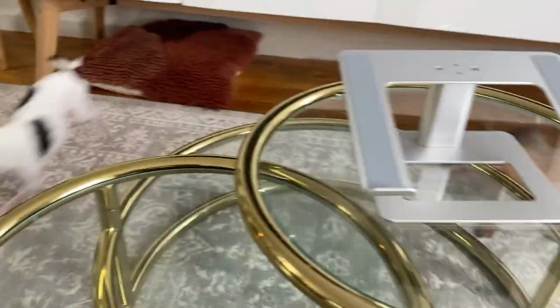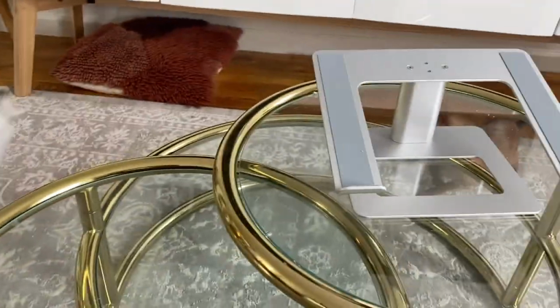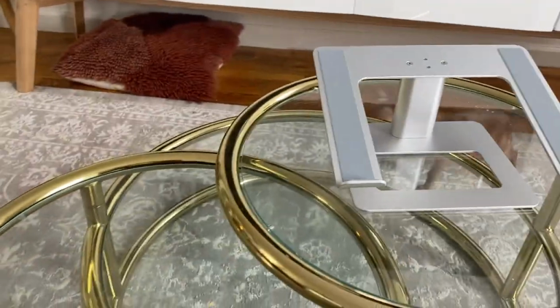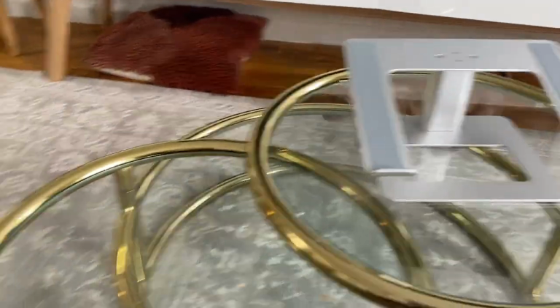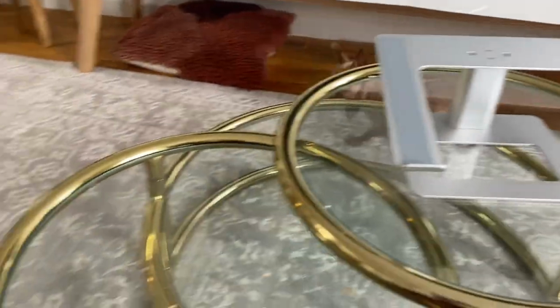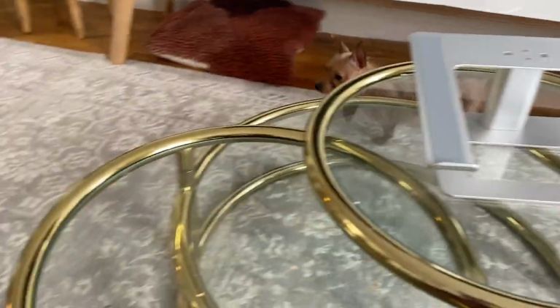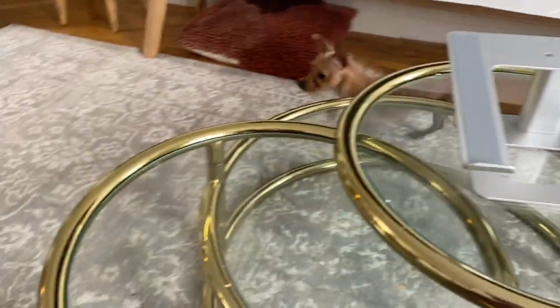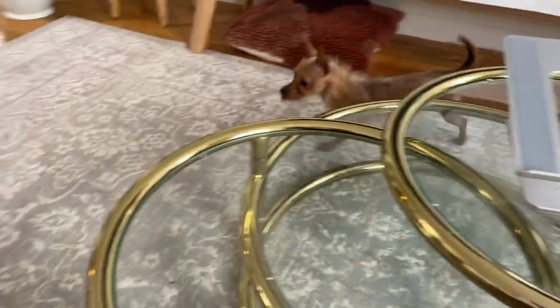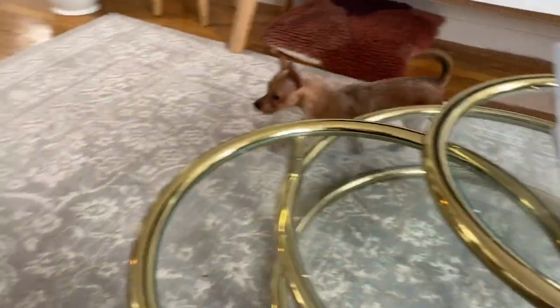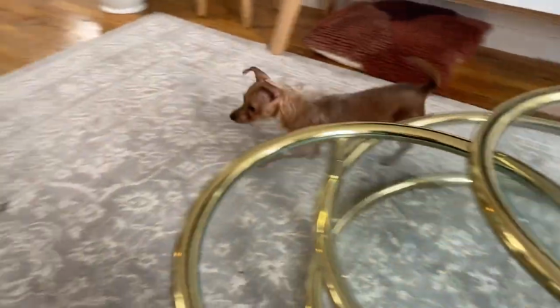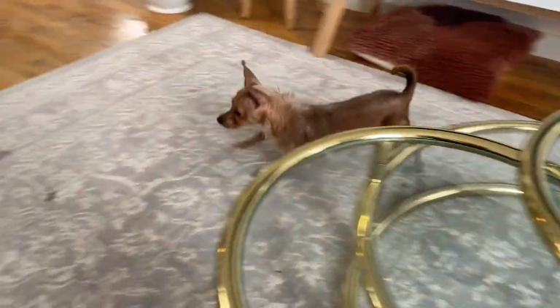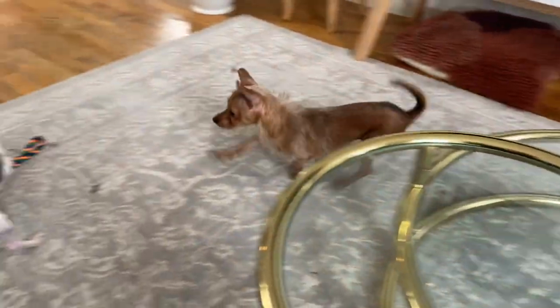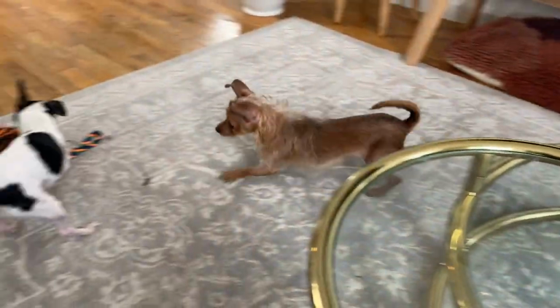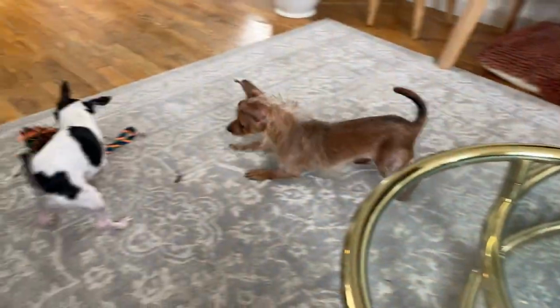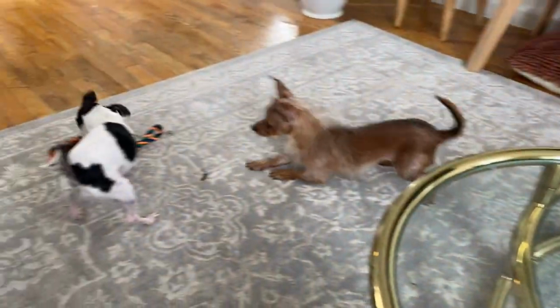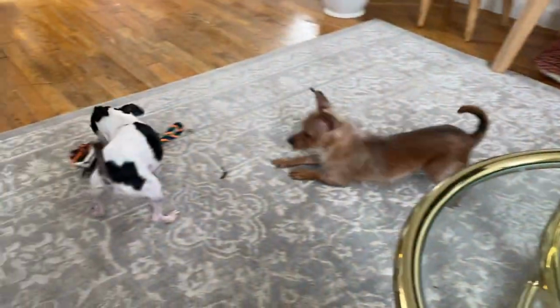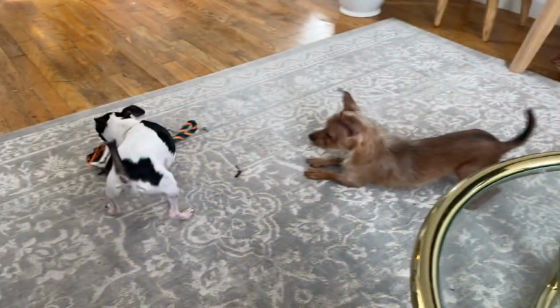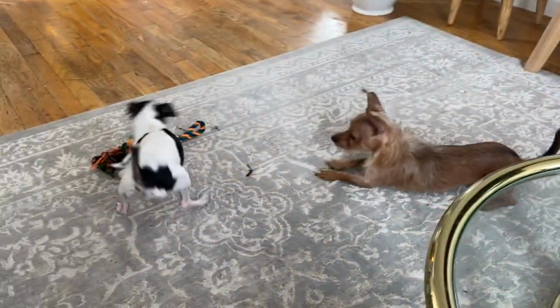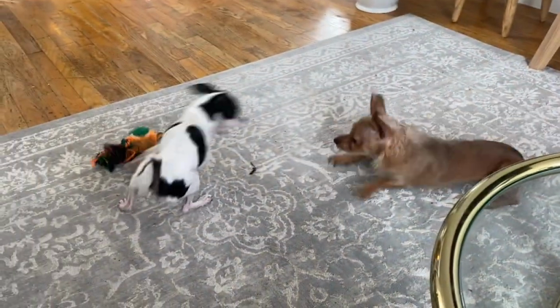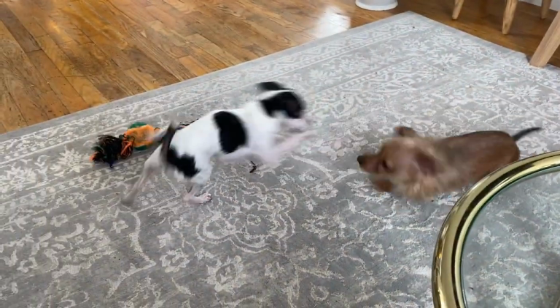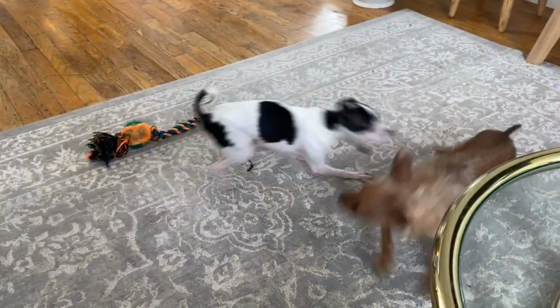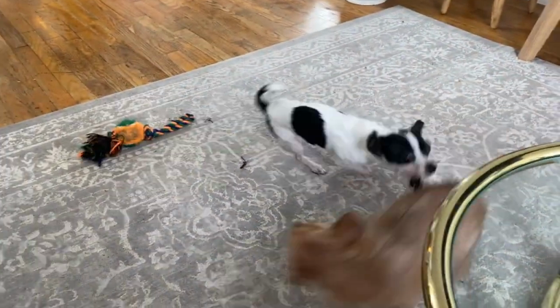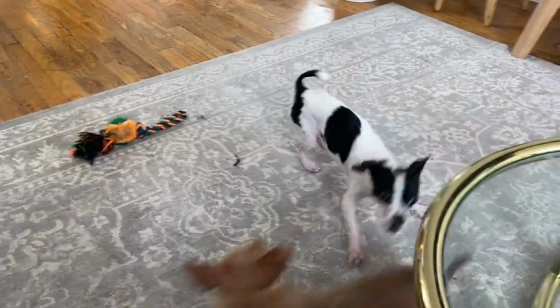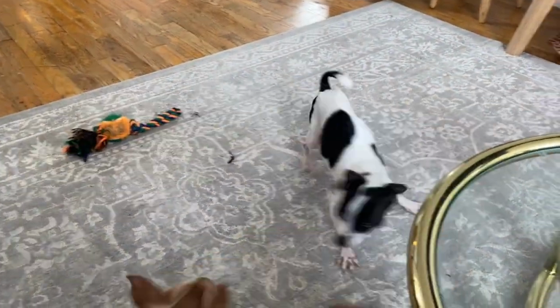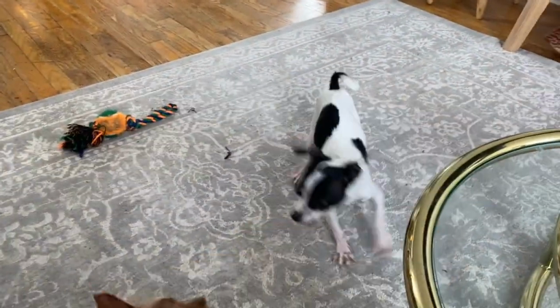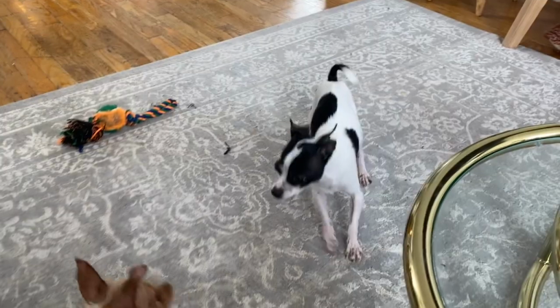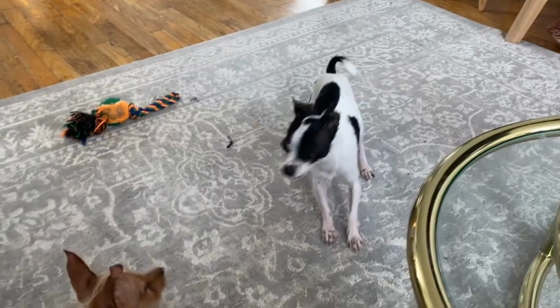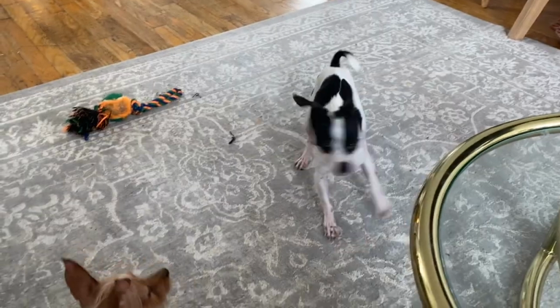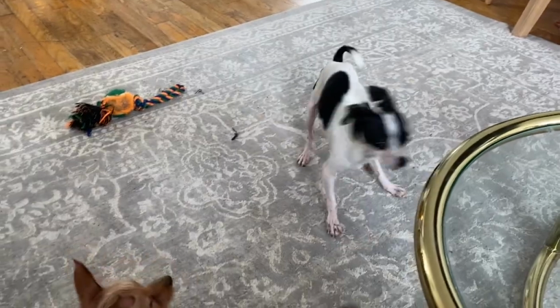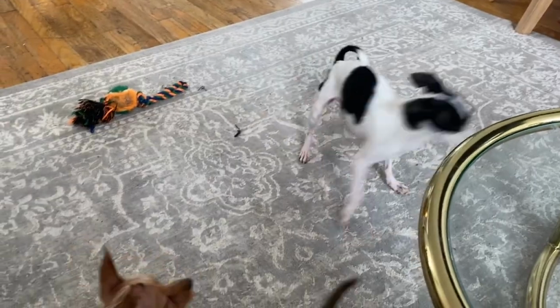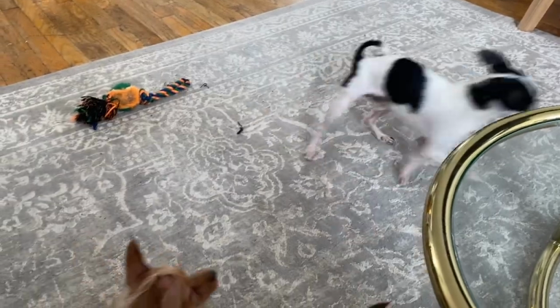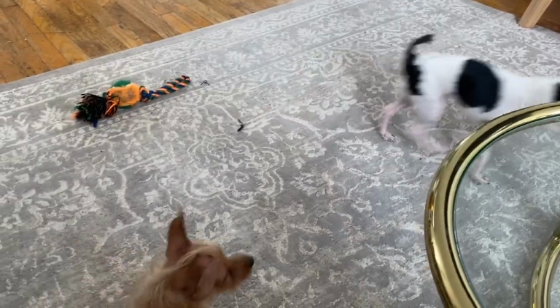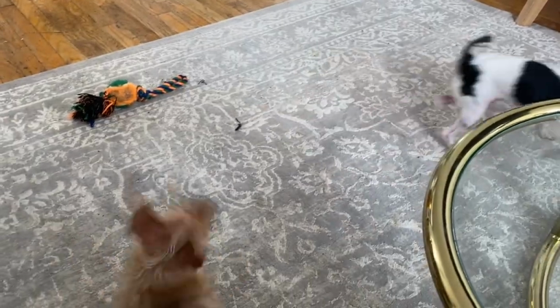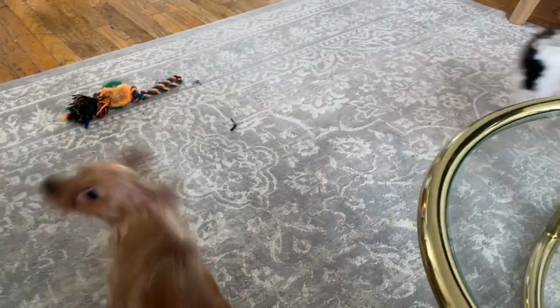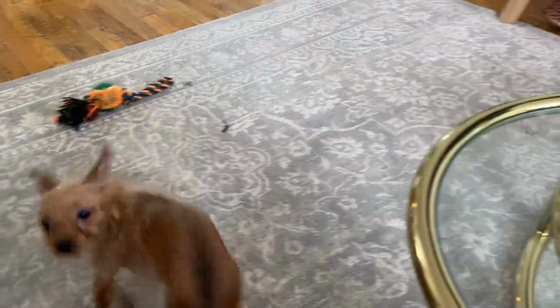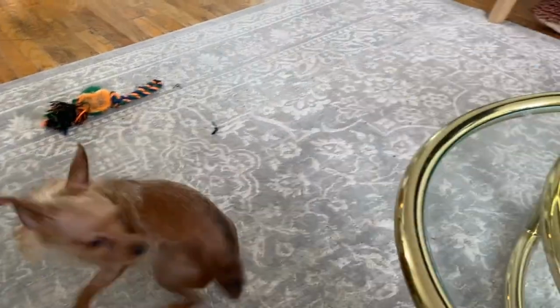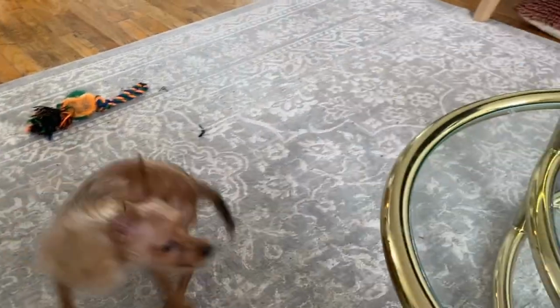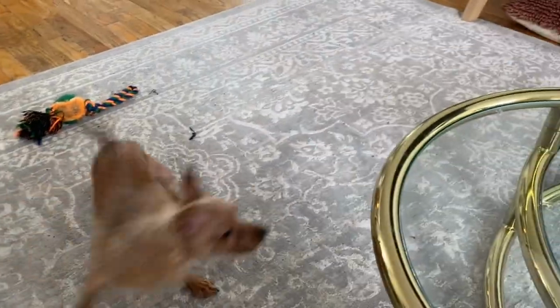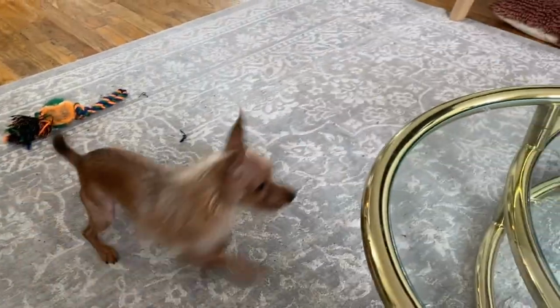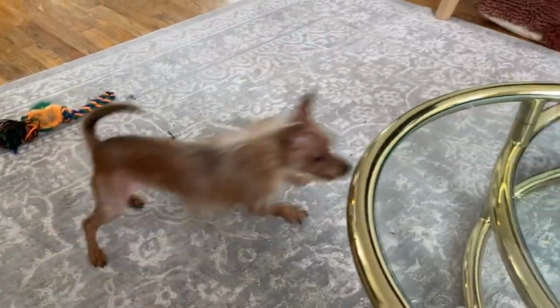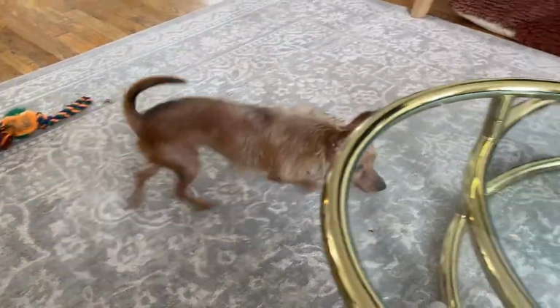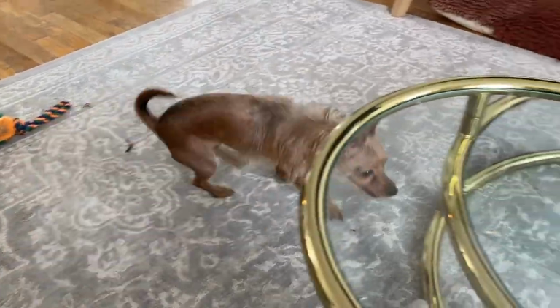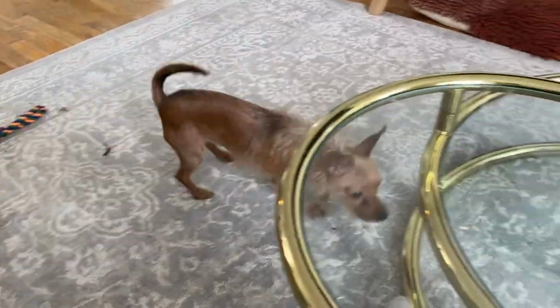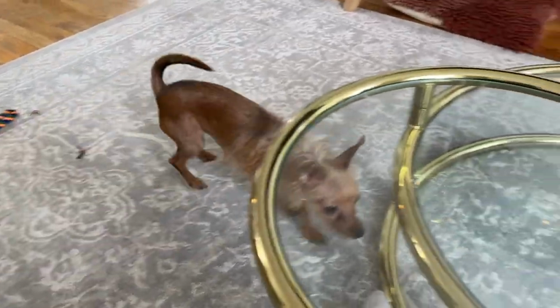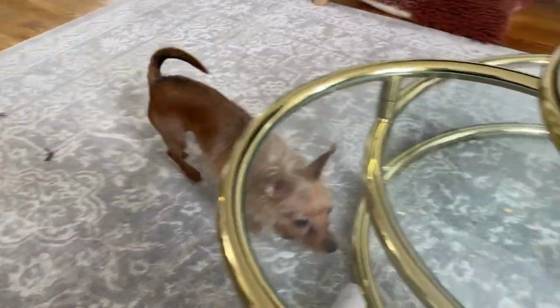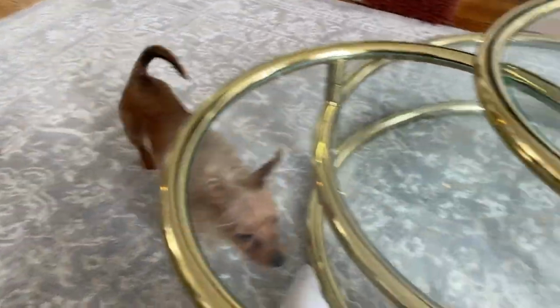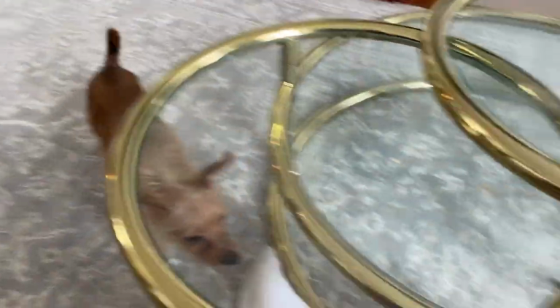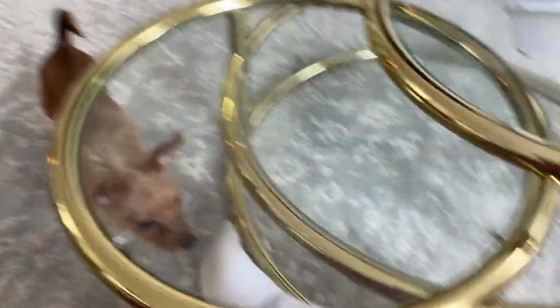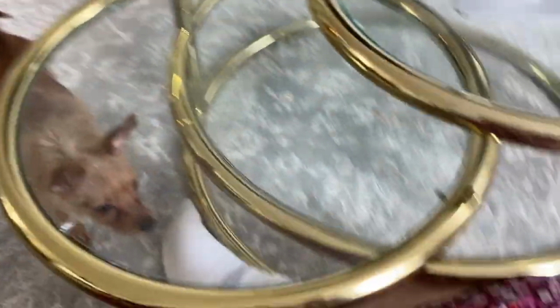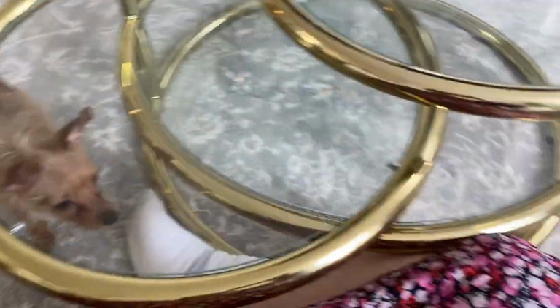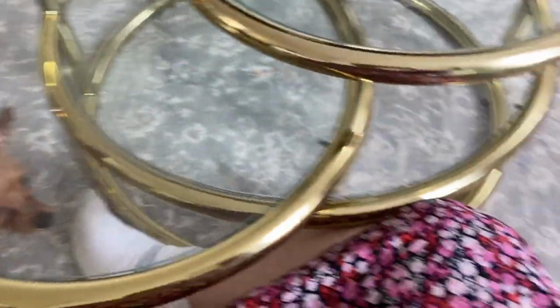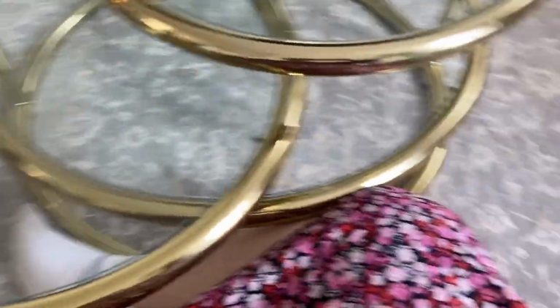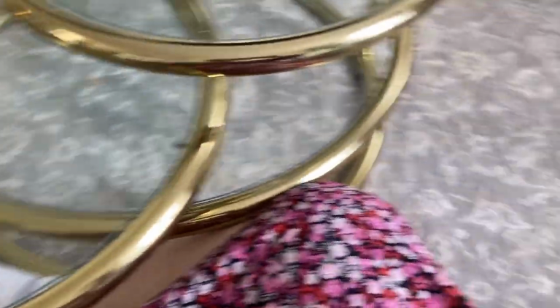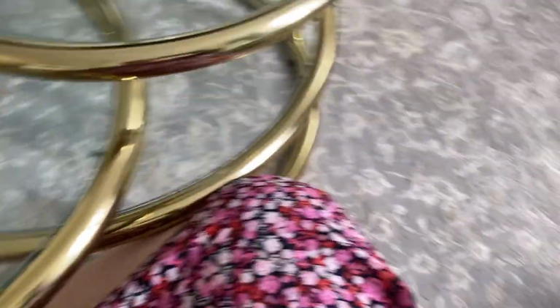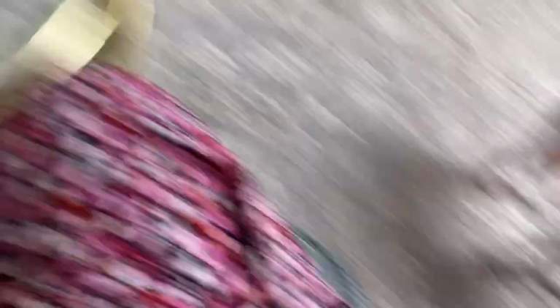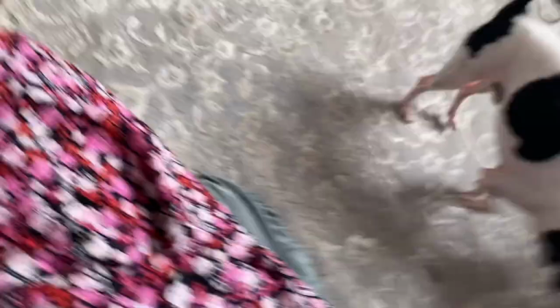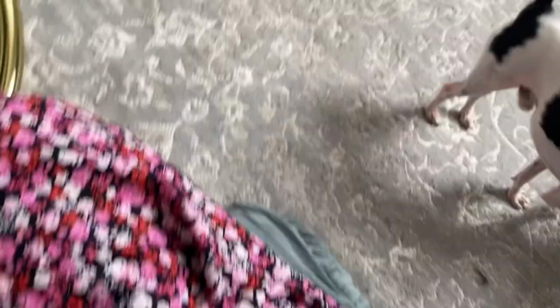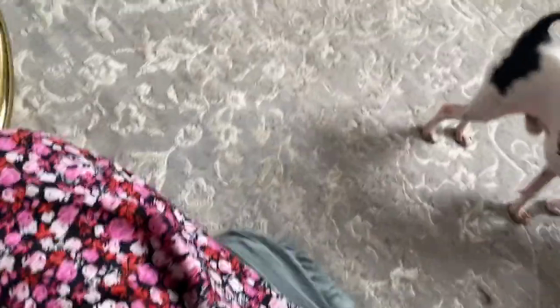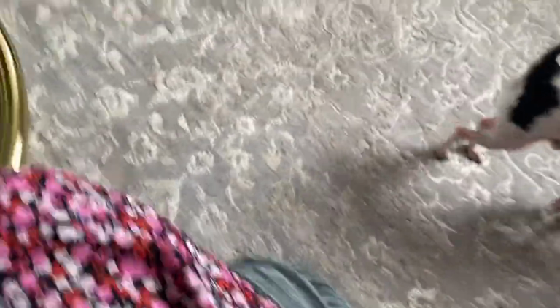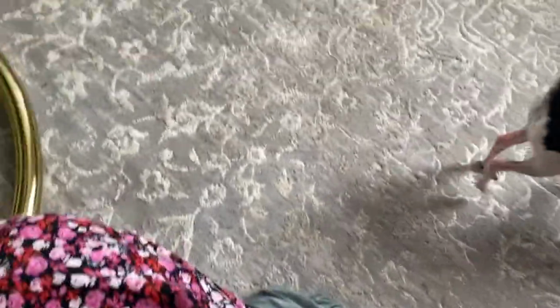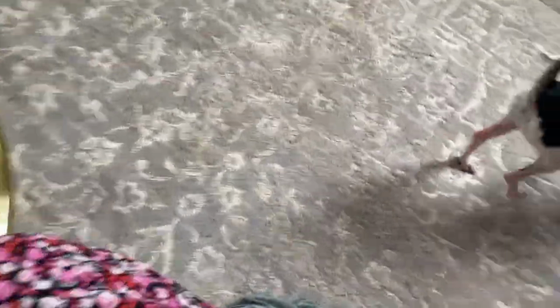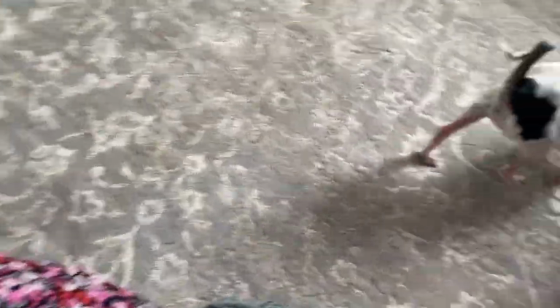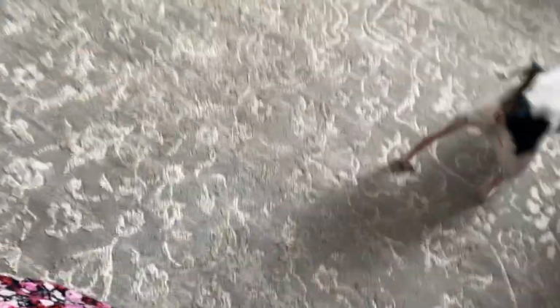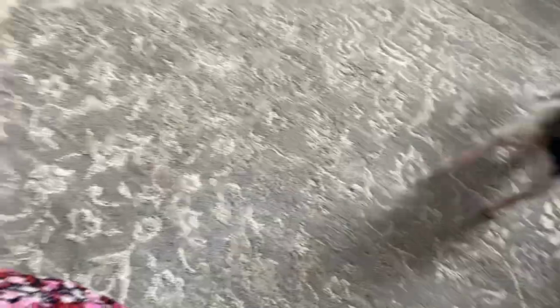Also, the cats have been playing and they're being so loud. They like to fake chase each other.